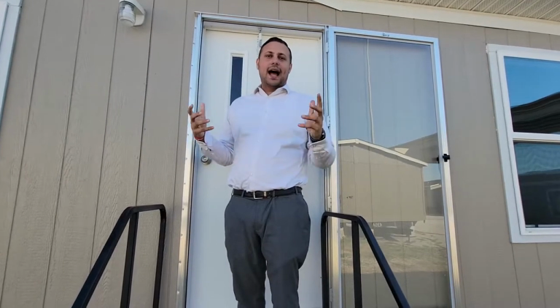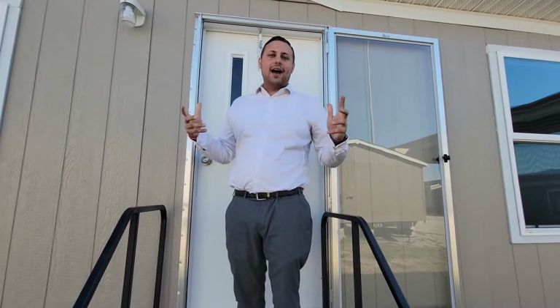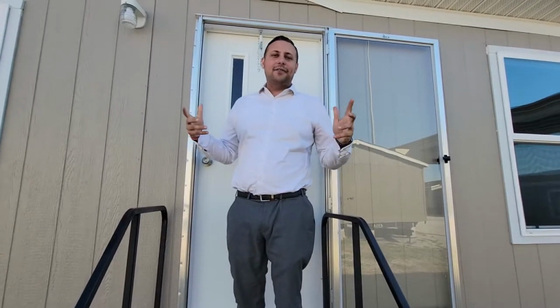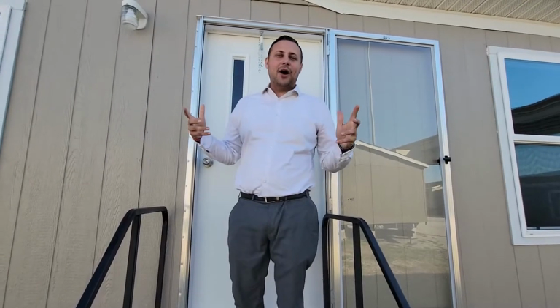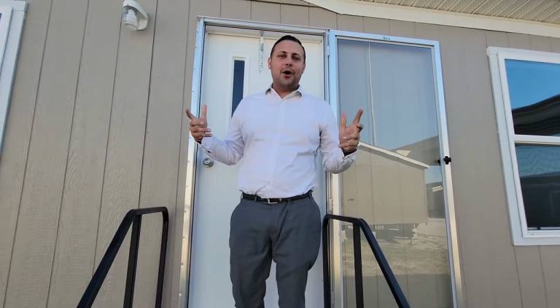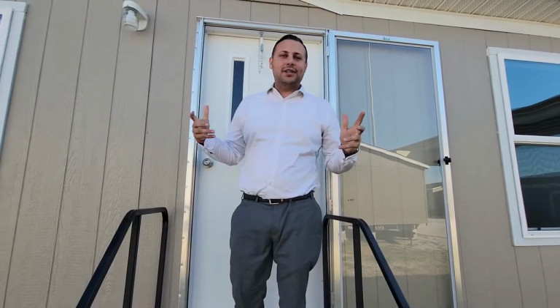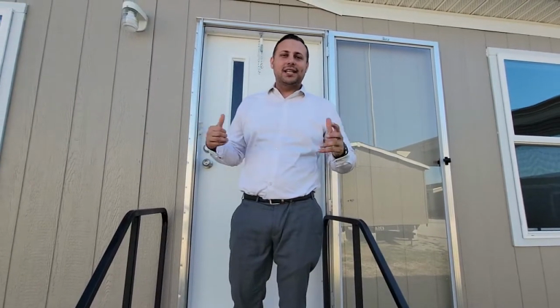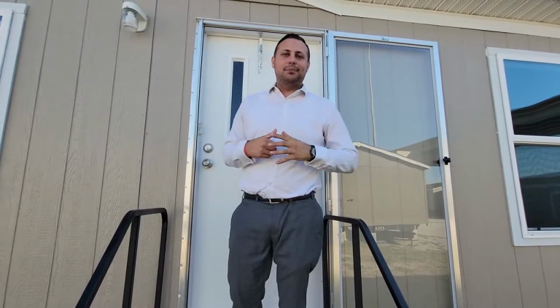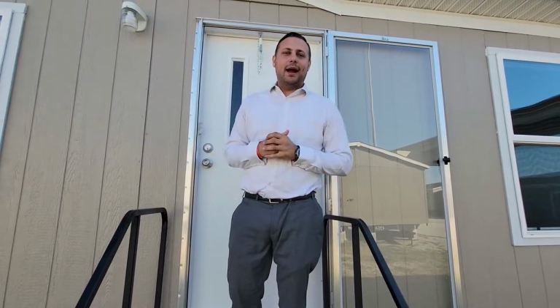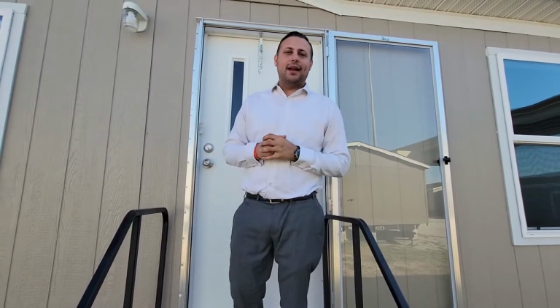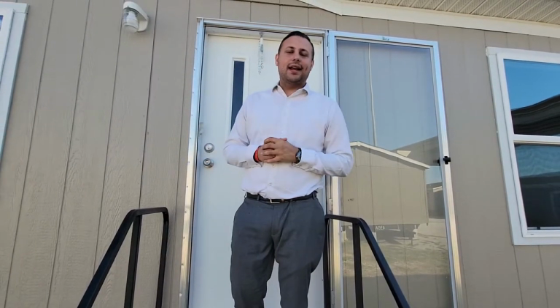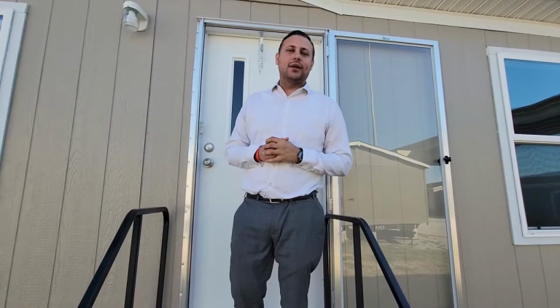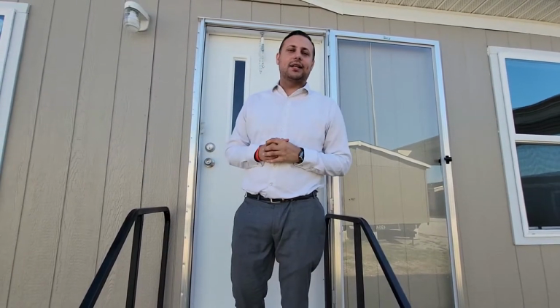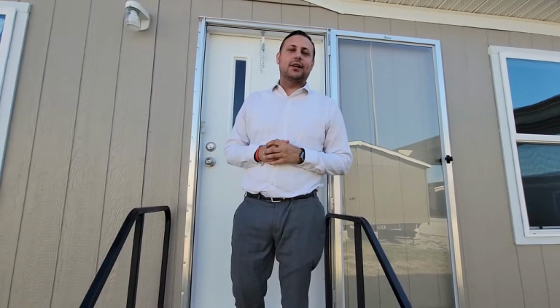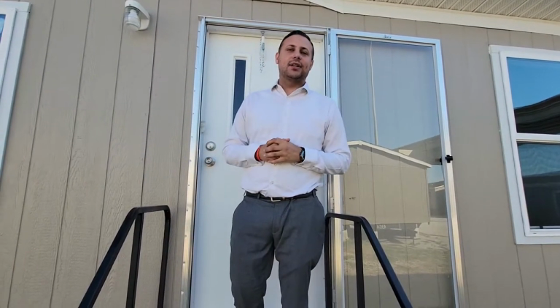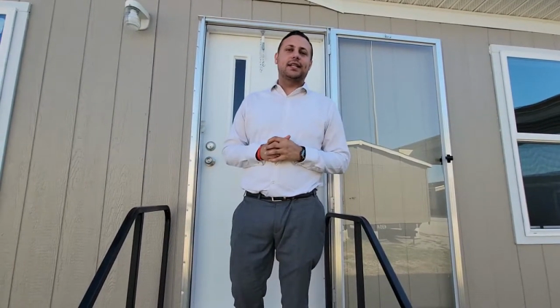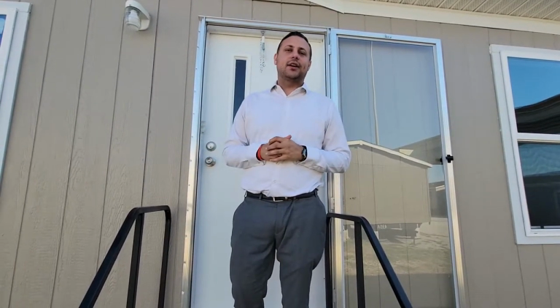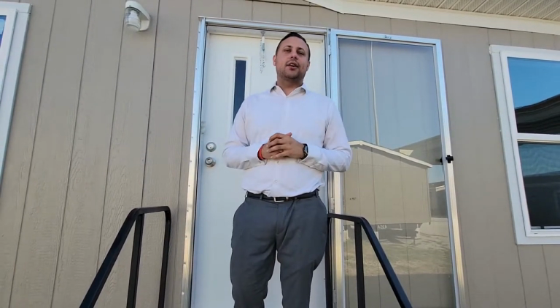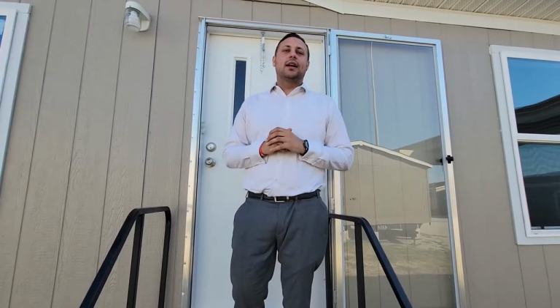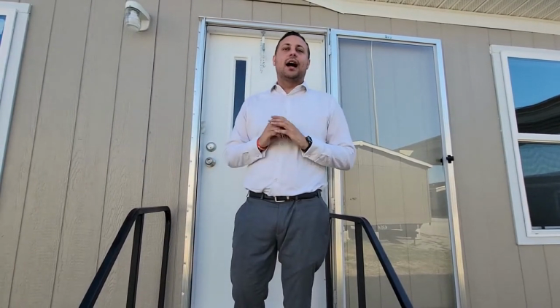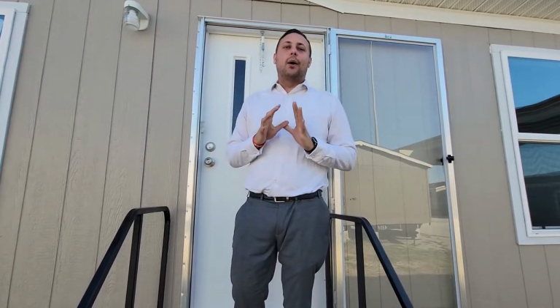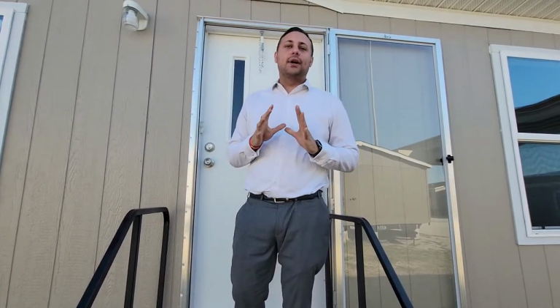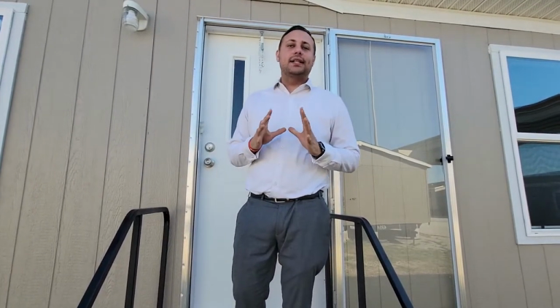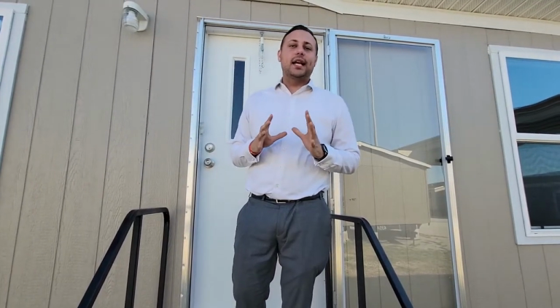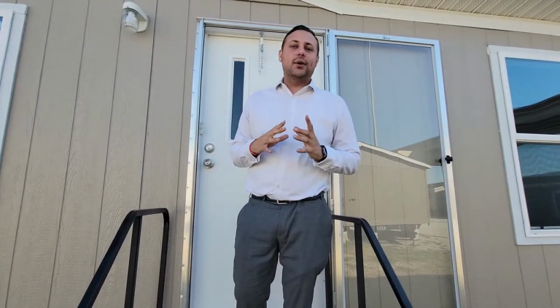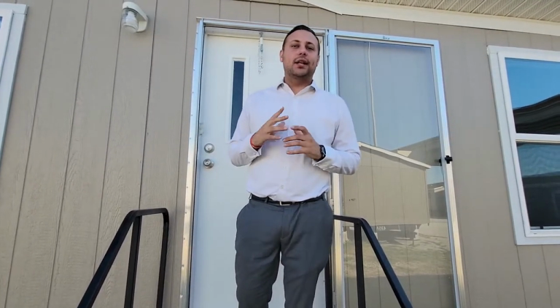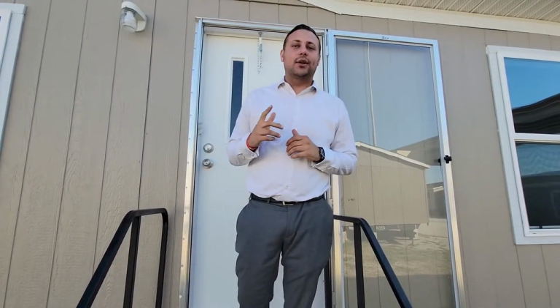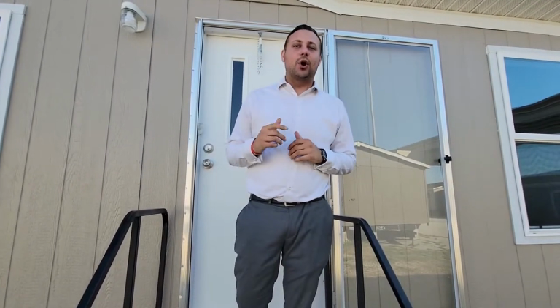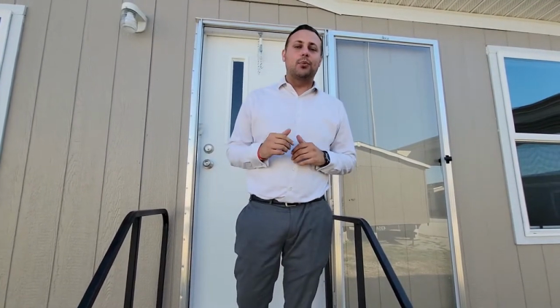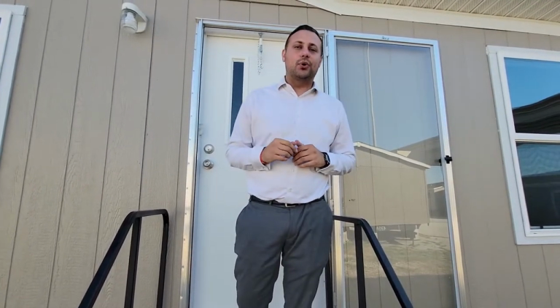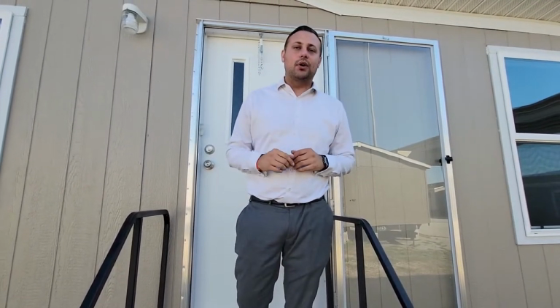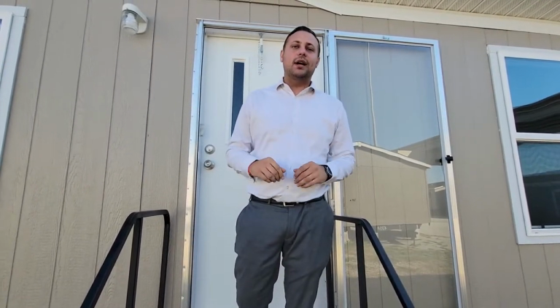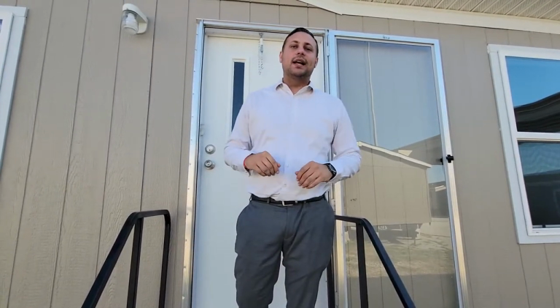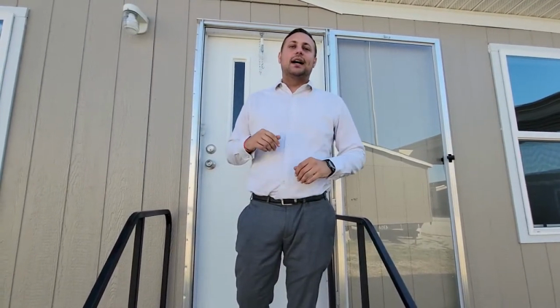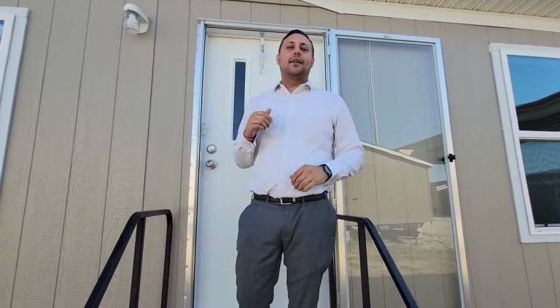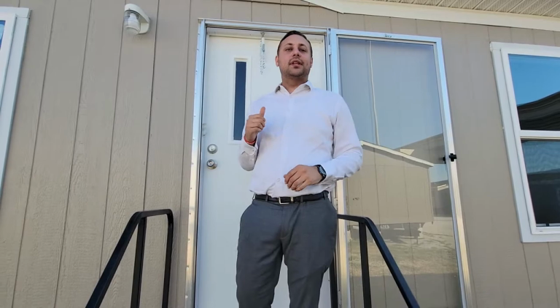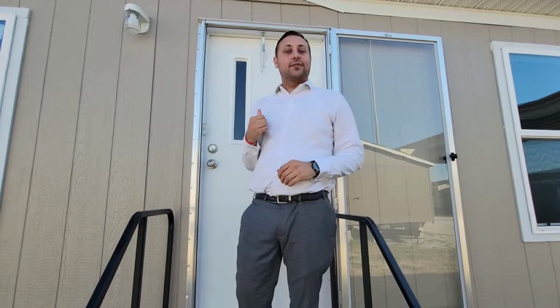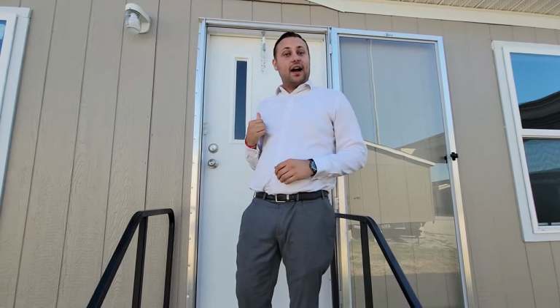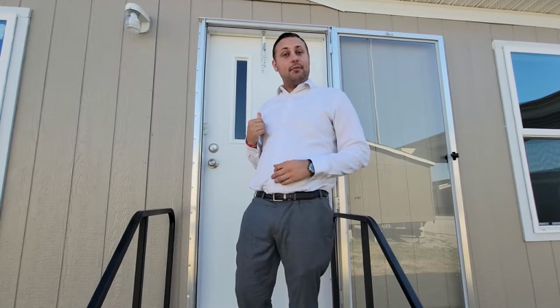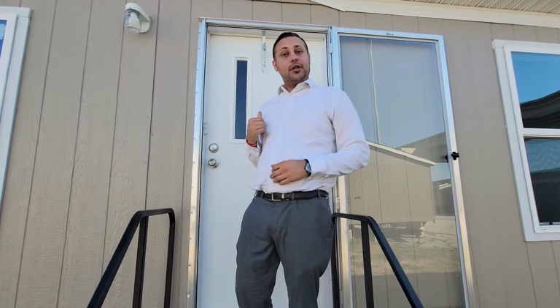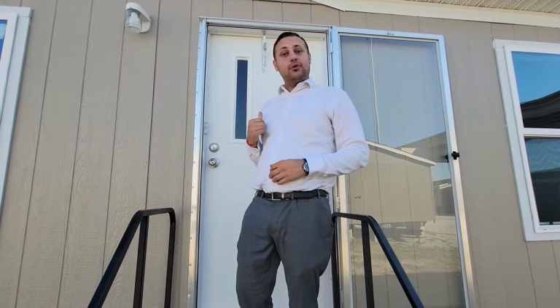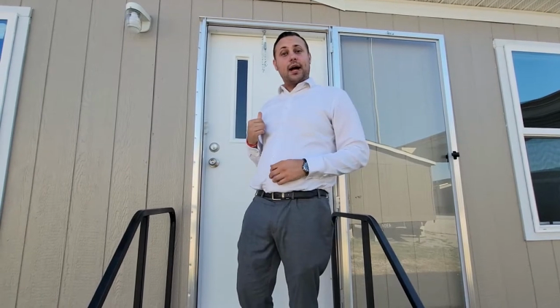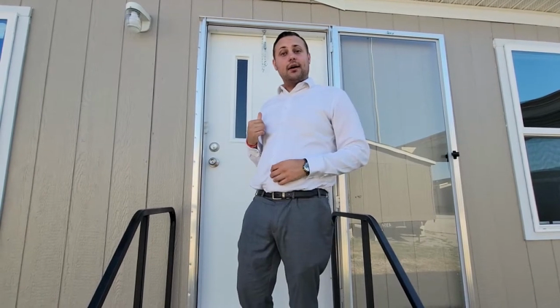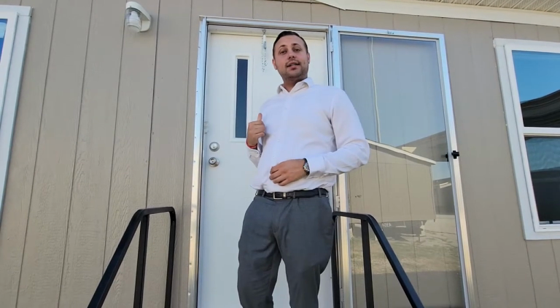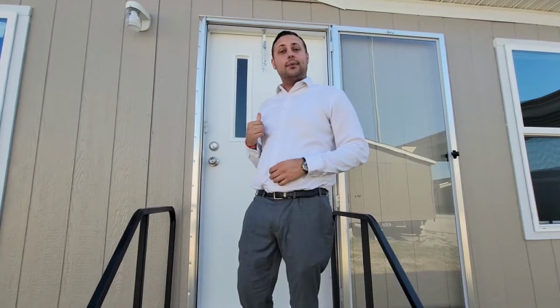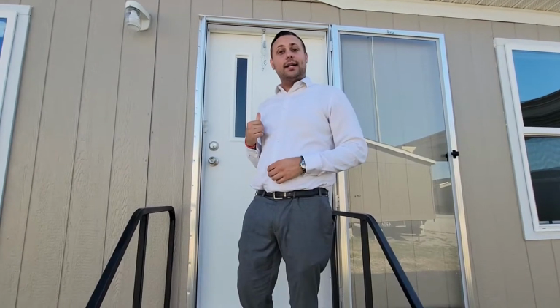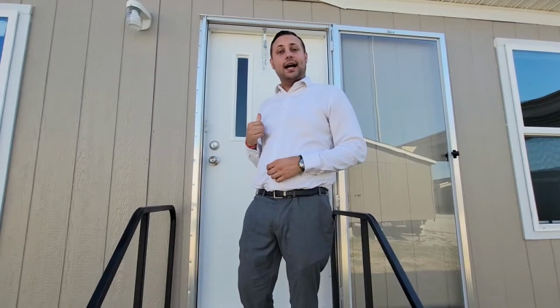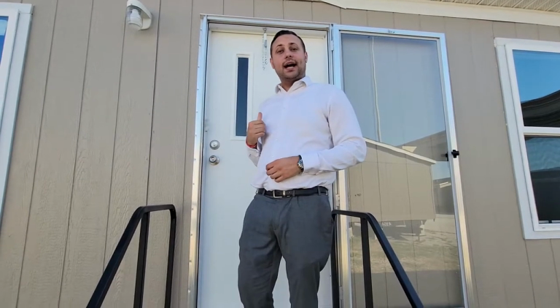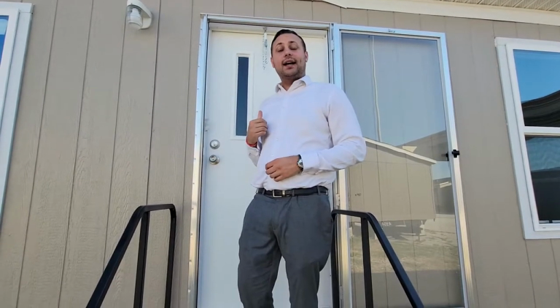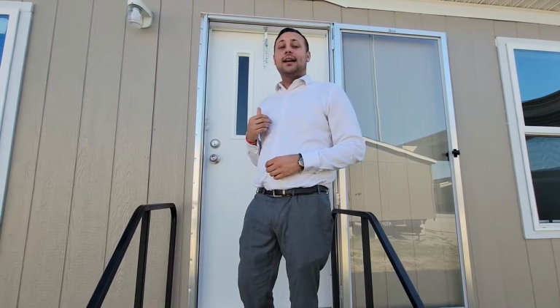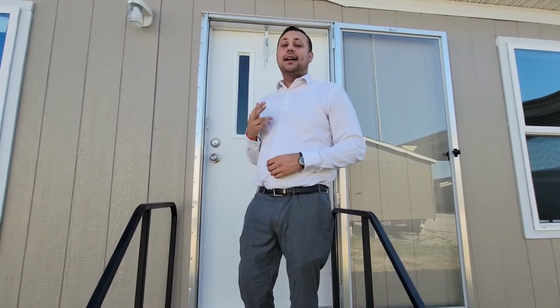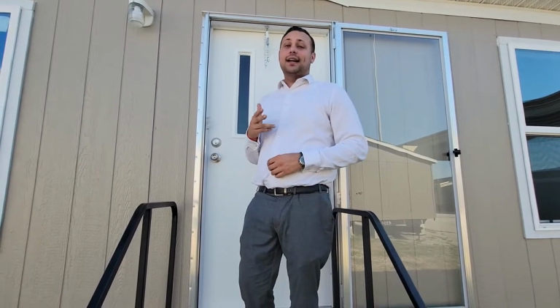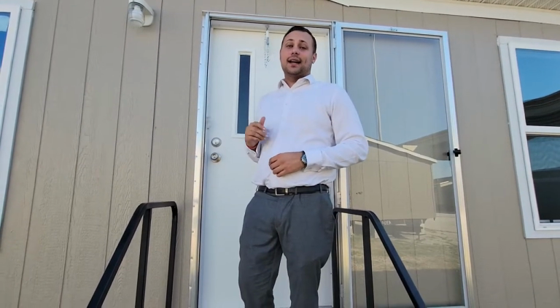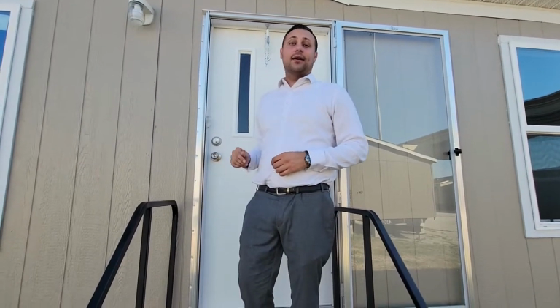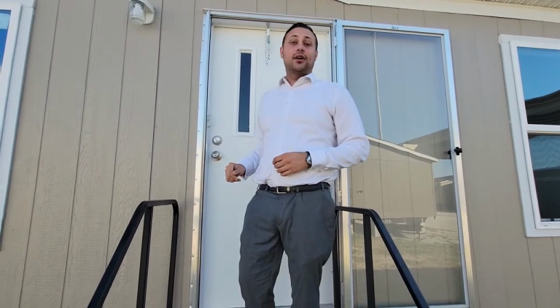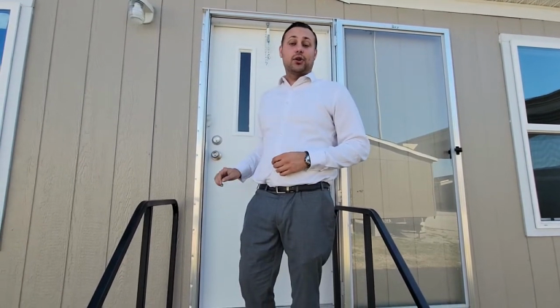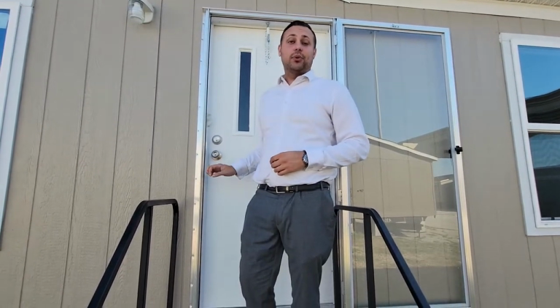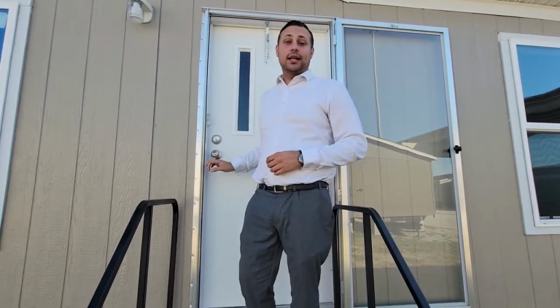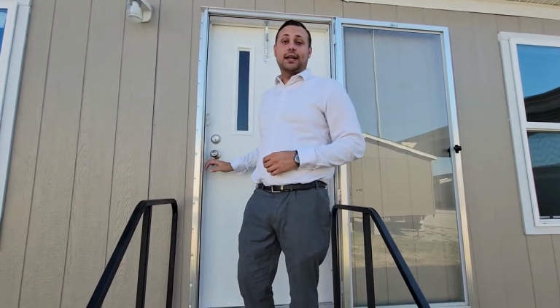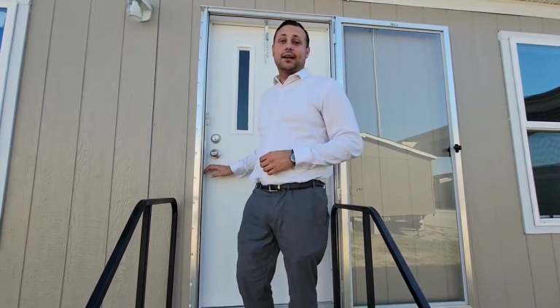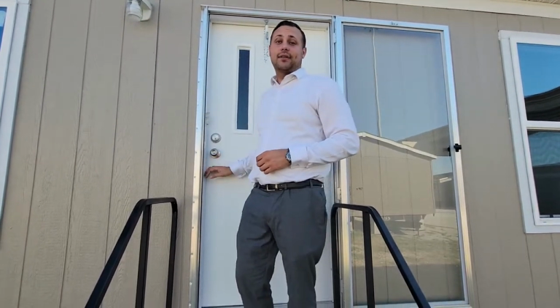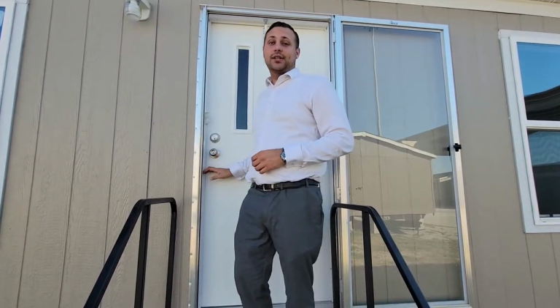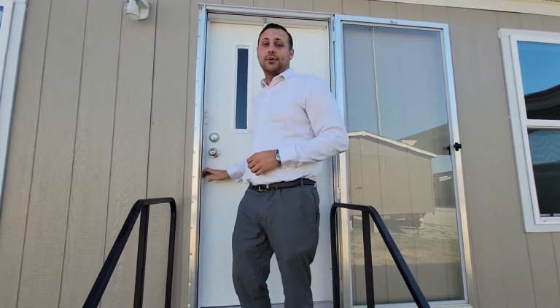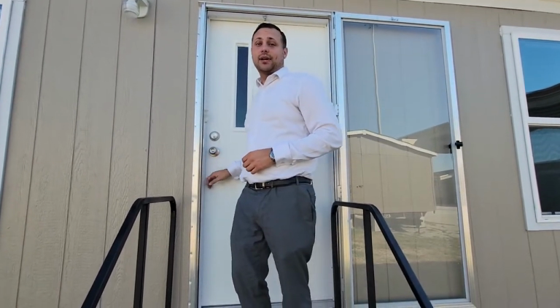Howdy folks, it's Brandon here at the Clearance Center. I want to take you on a little home tour of this five bedroom house that we got. You're really going to love this one.